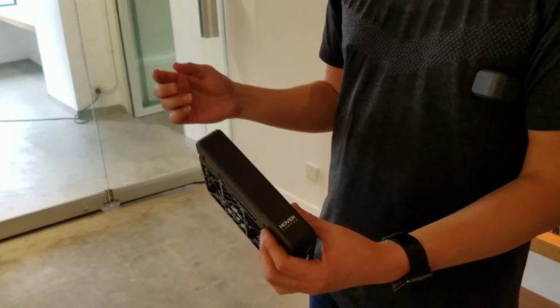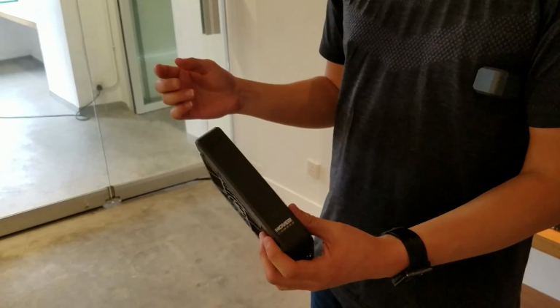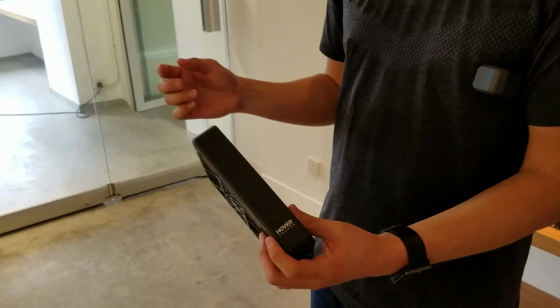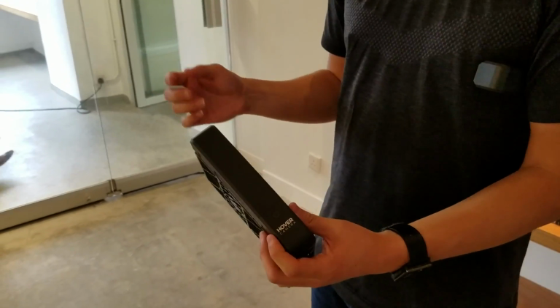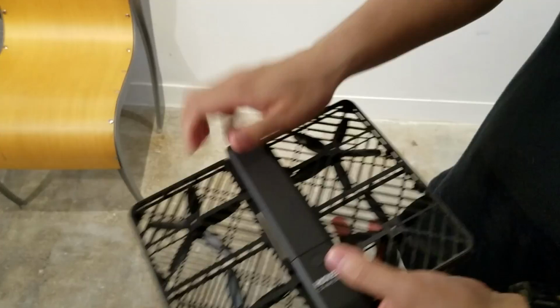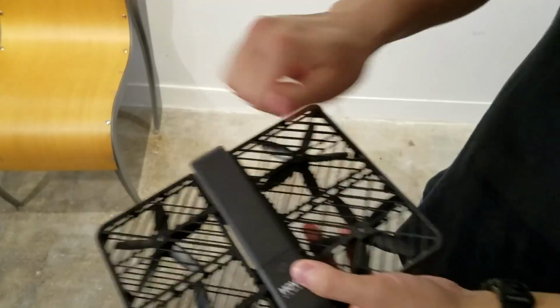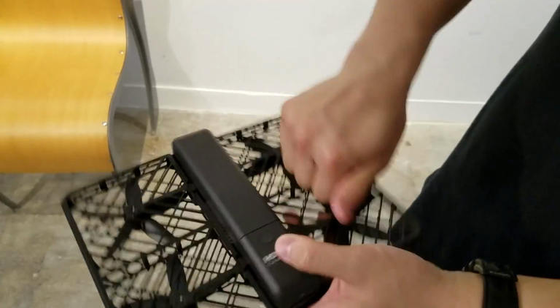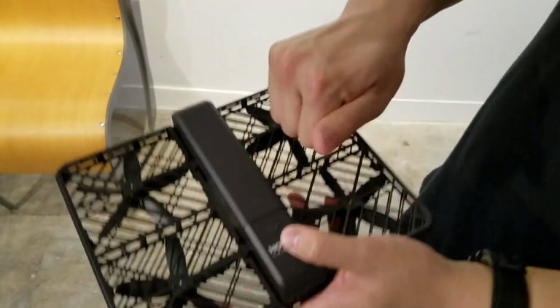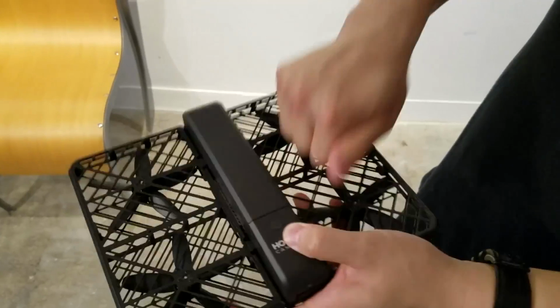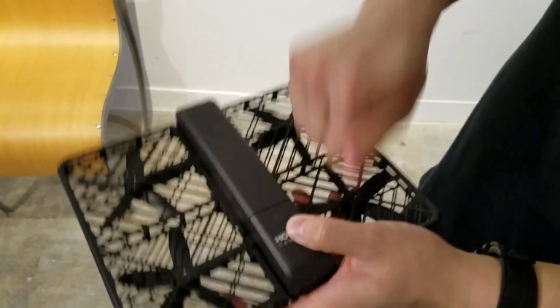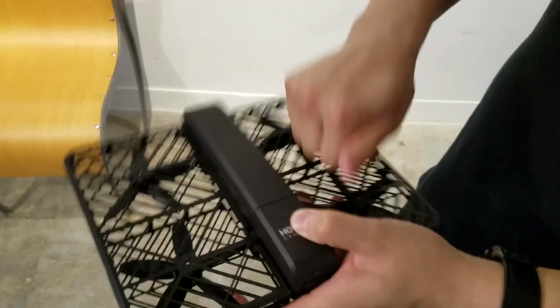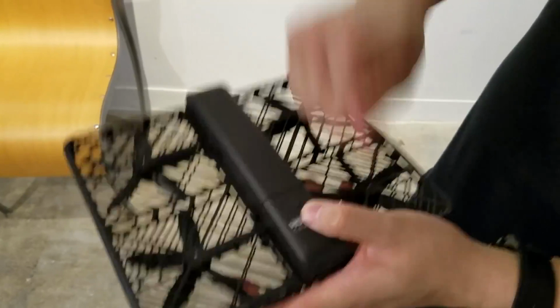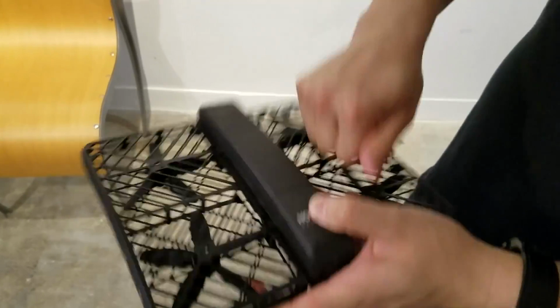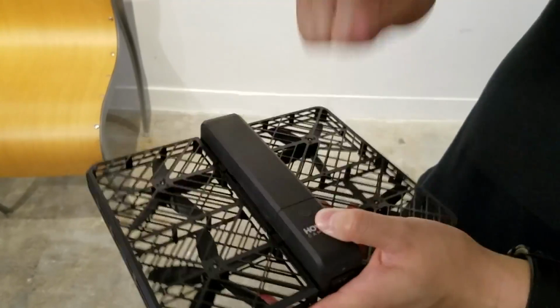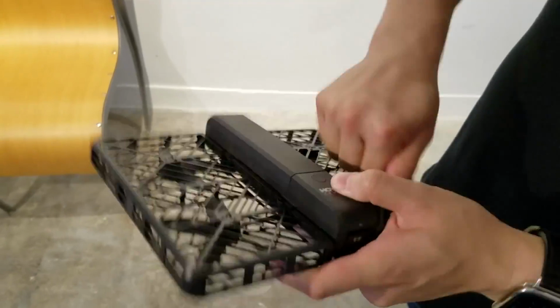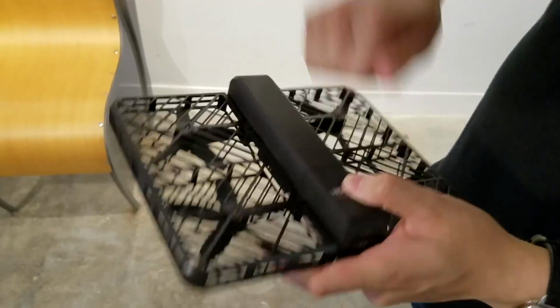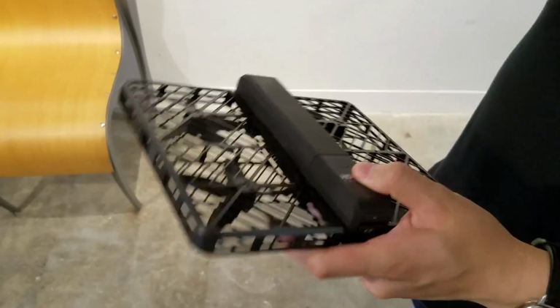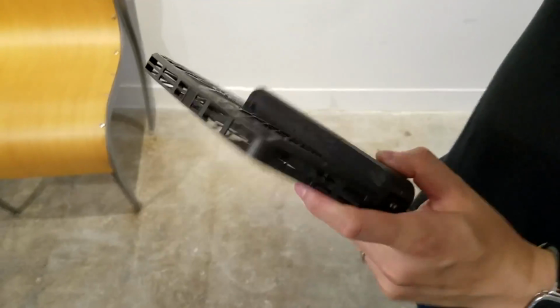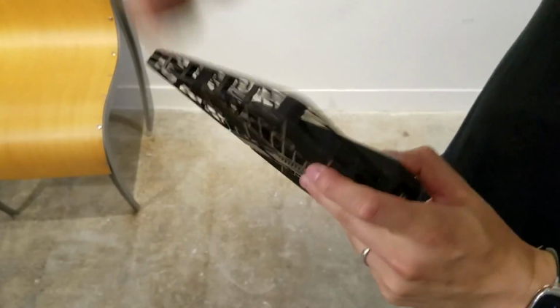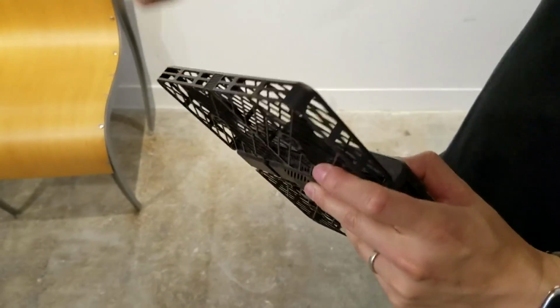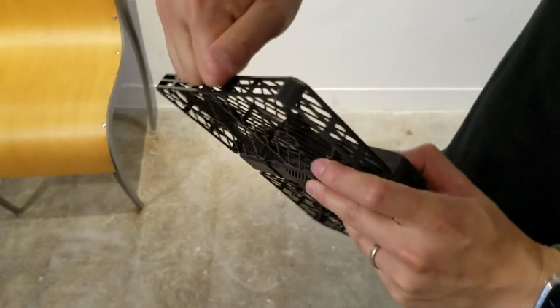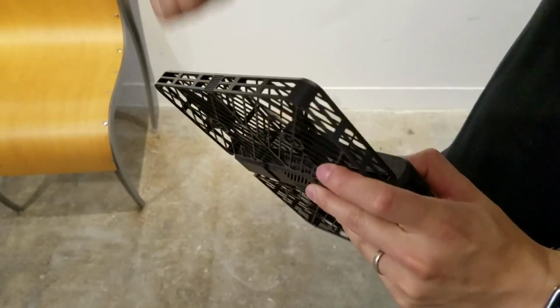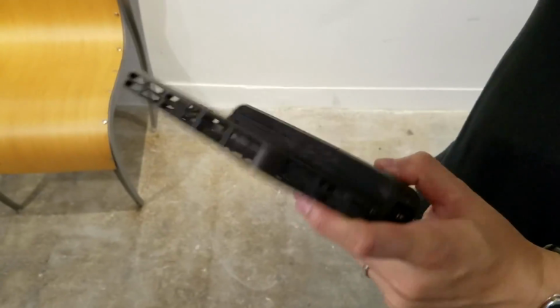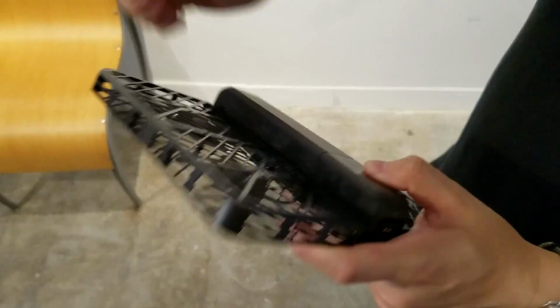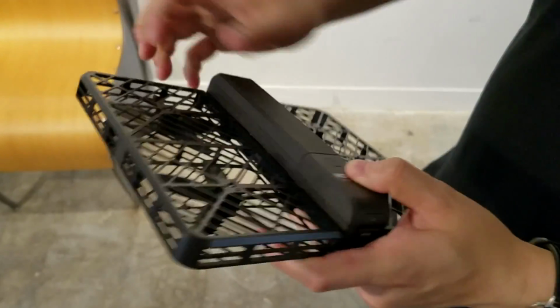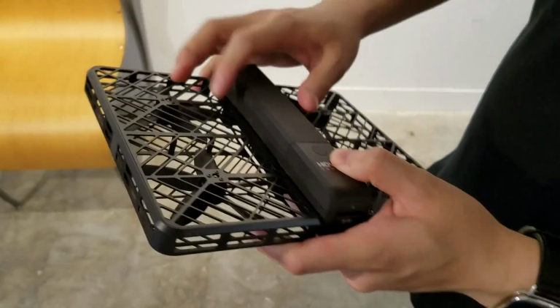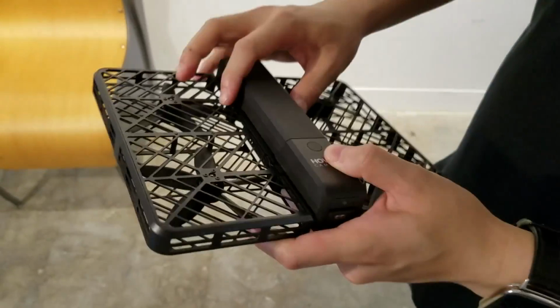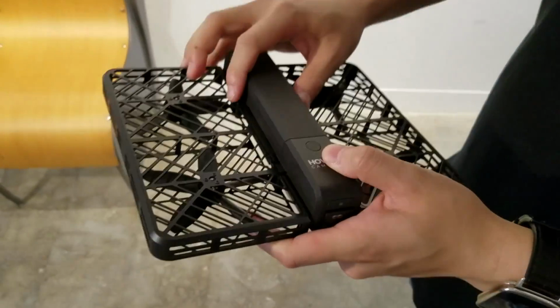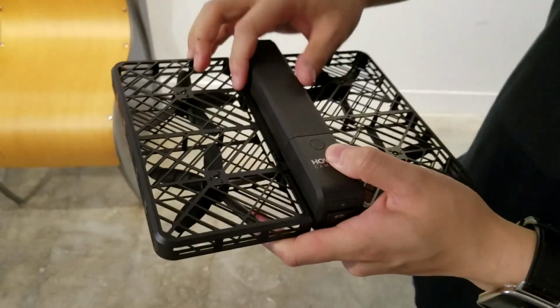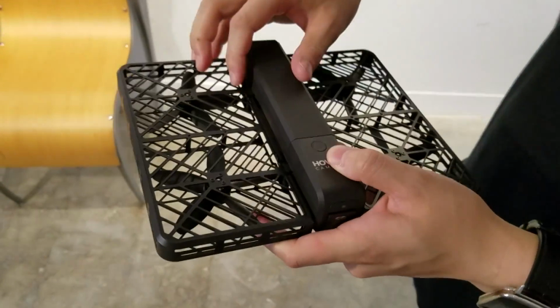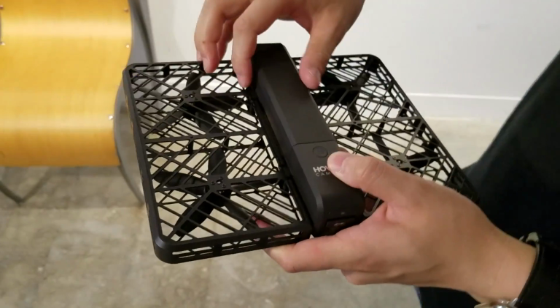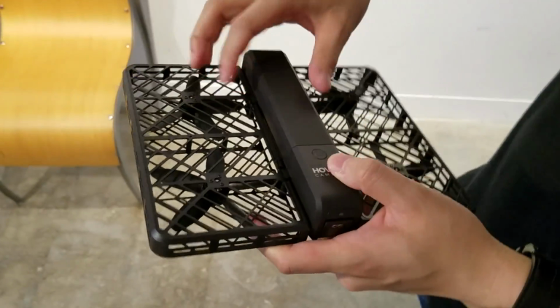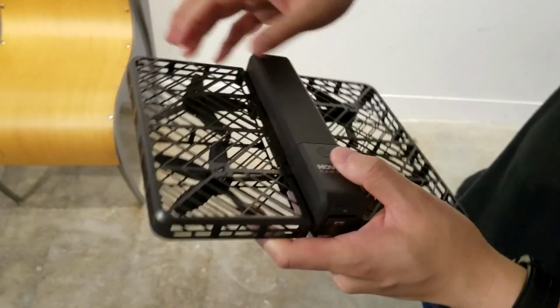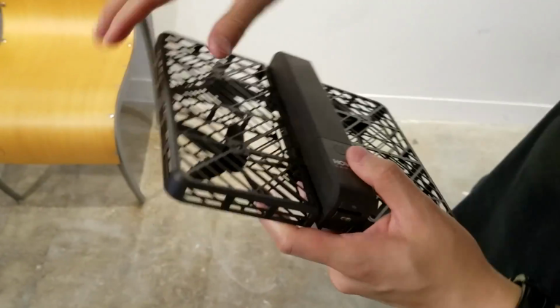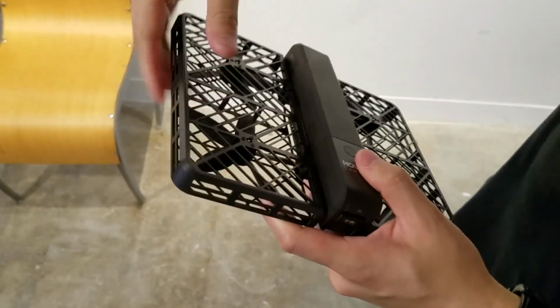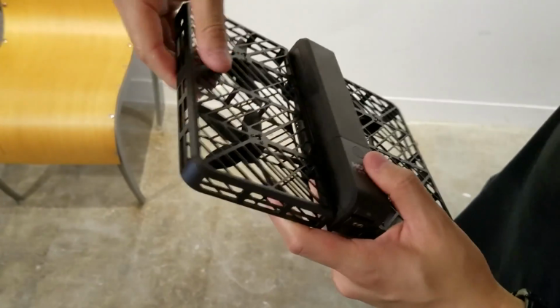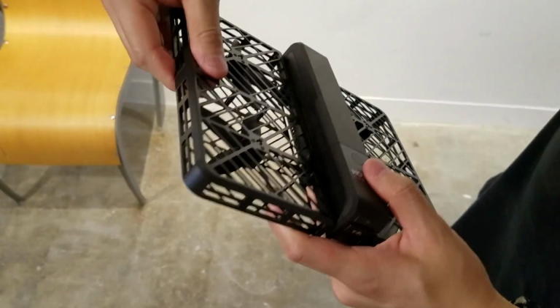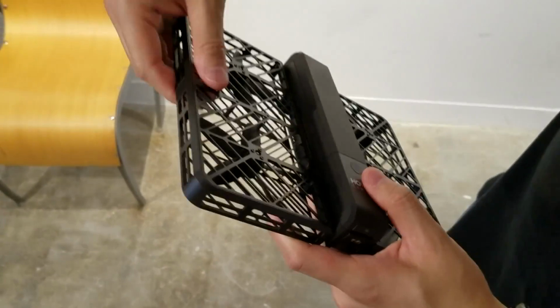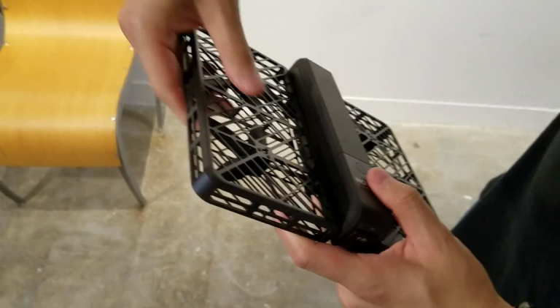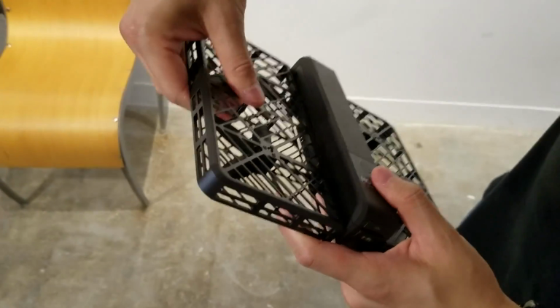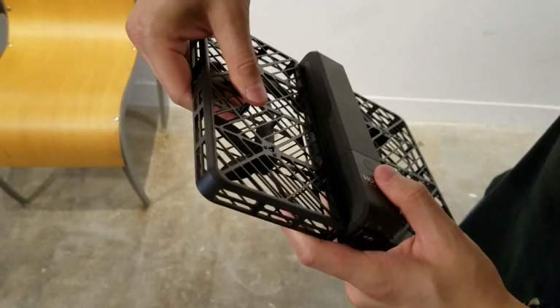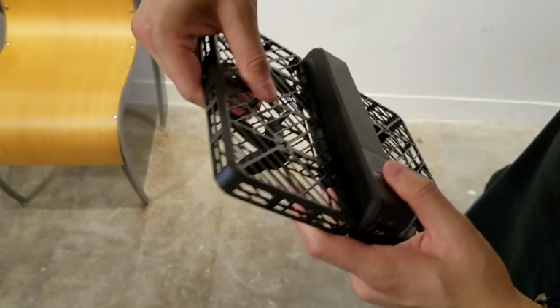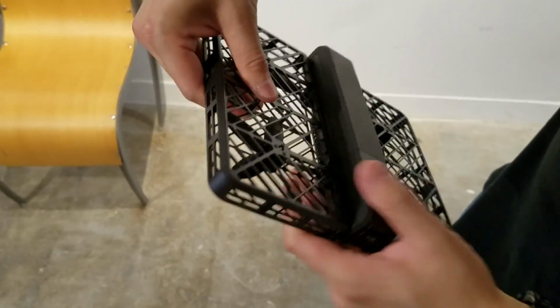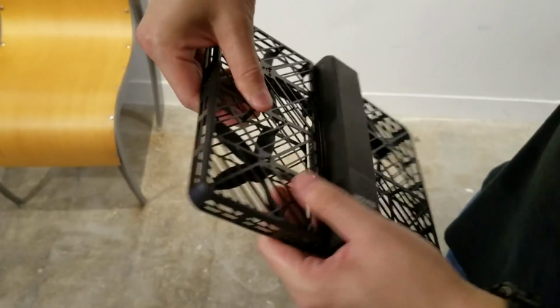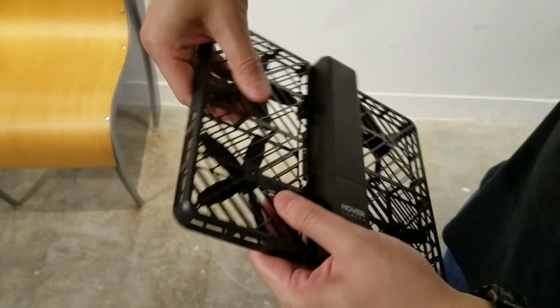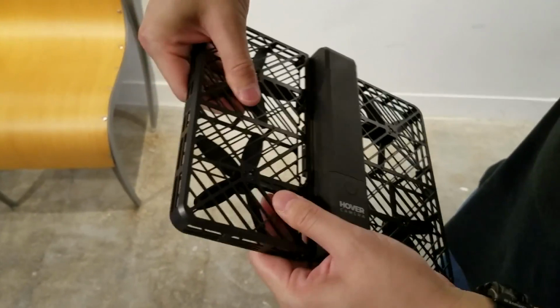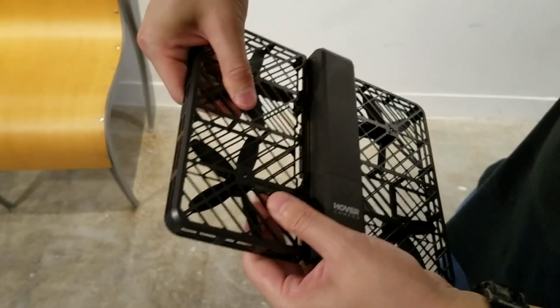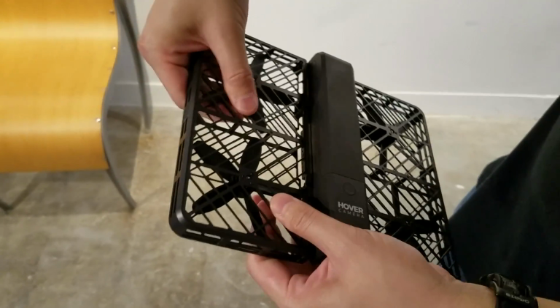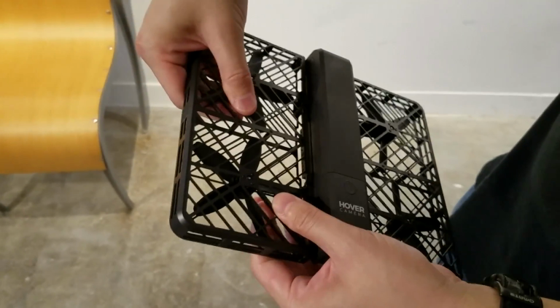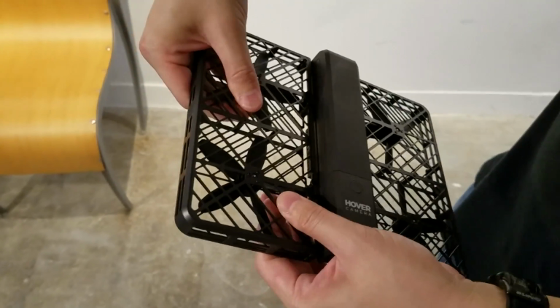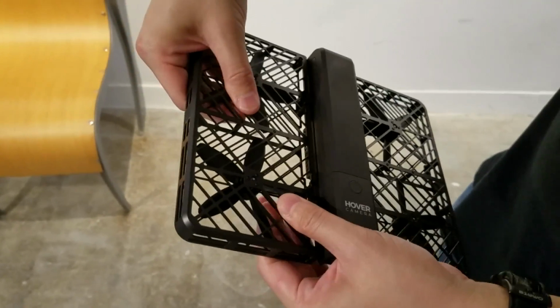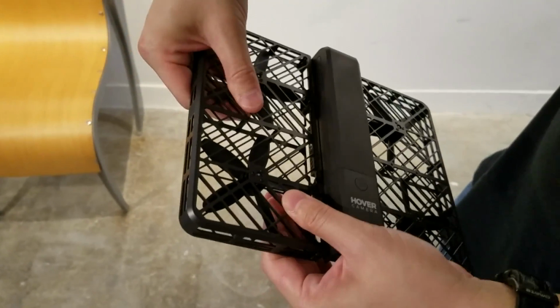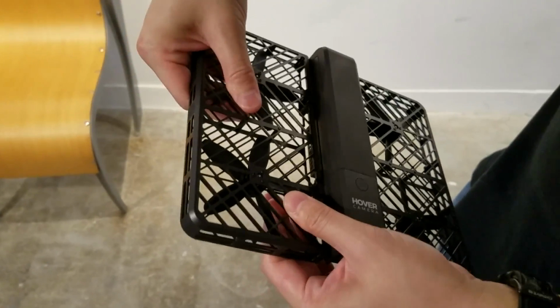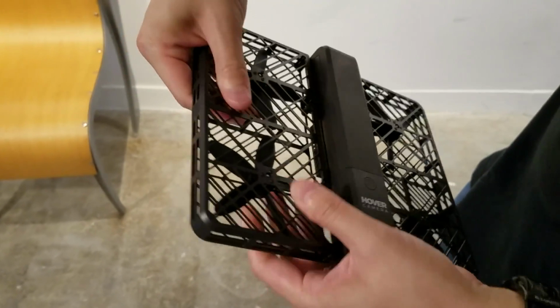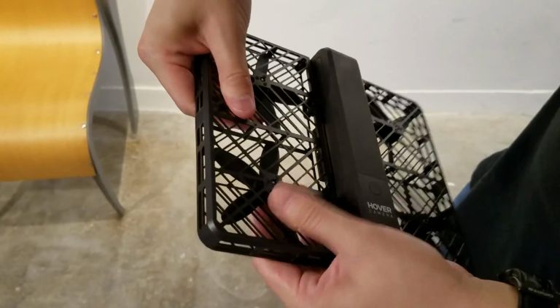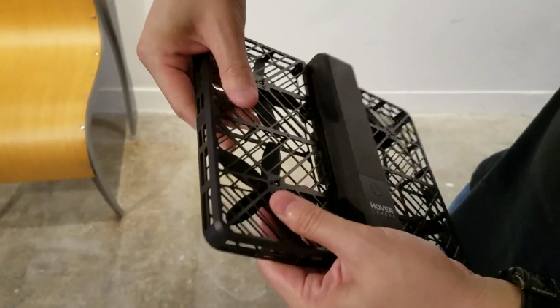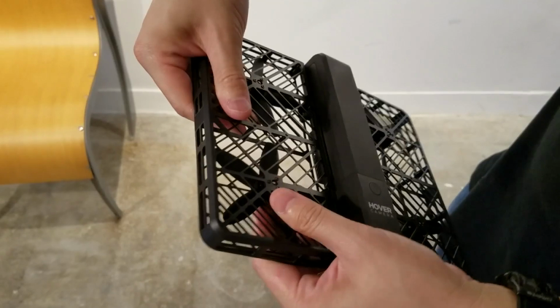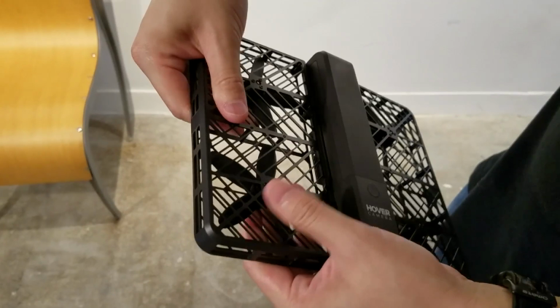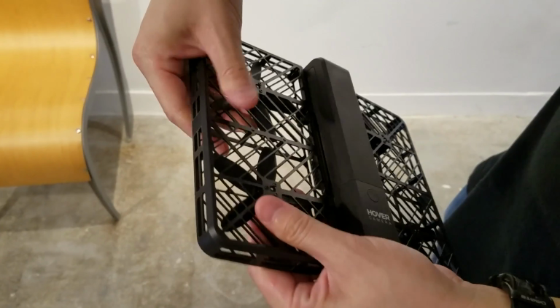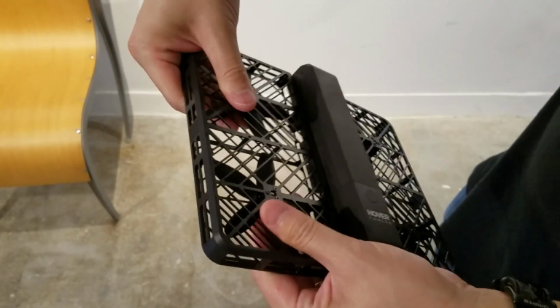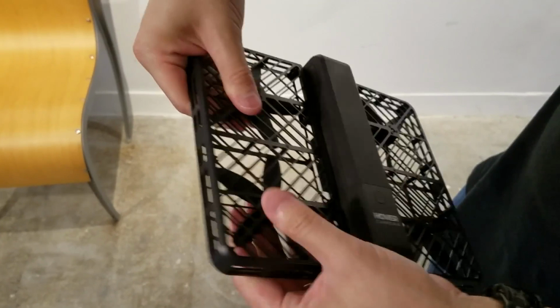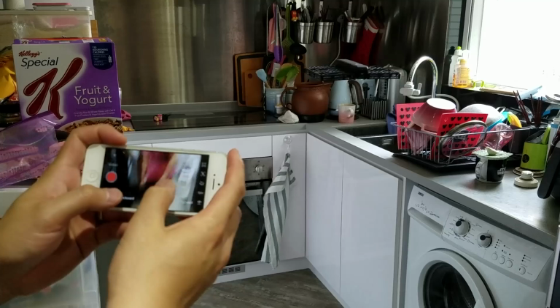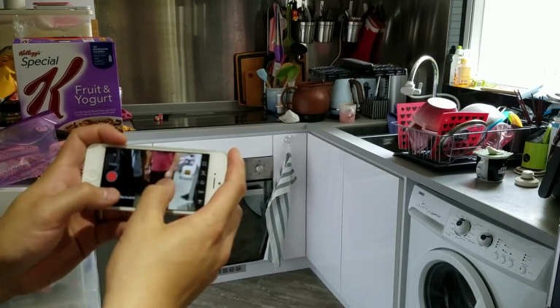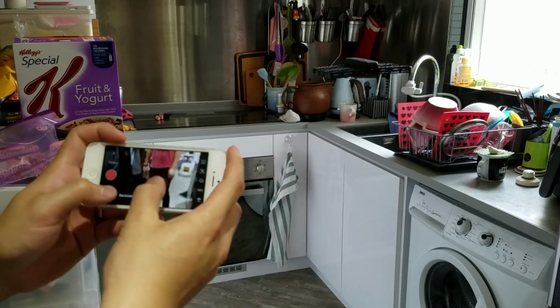In case you haven't noticed, the biggest selling point here is the fact that all of the propellers are enclosed within a strong carbon fiber frame.